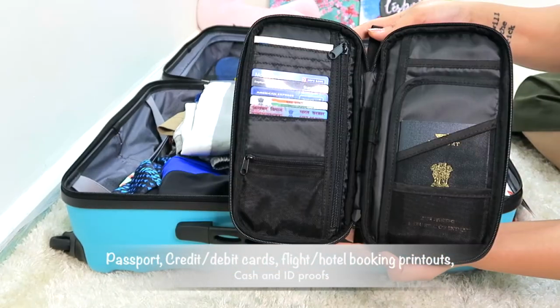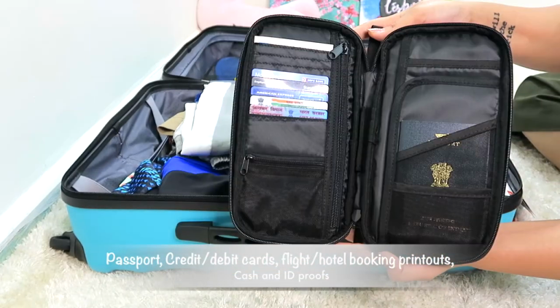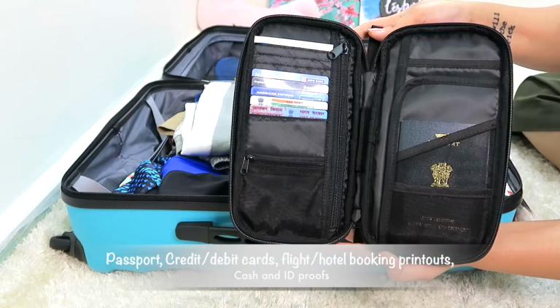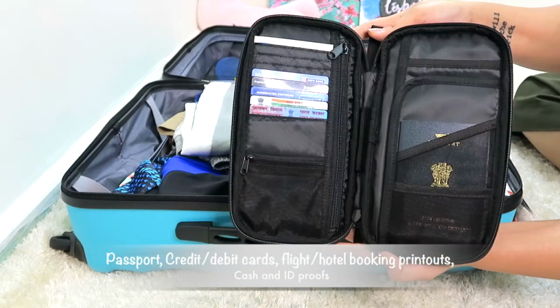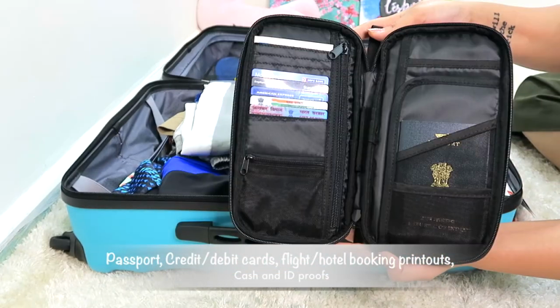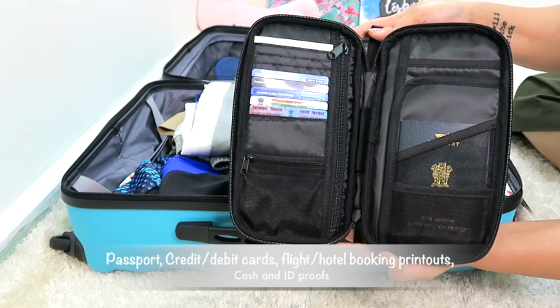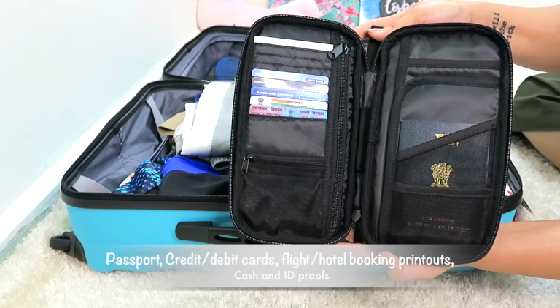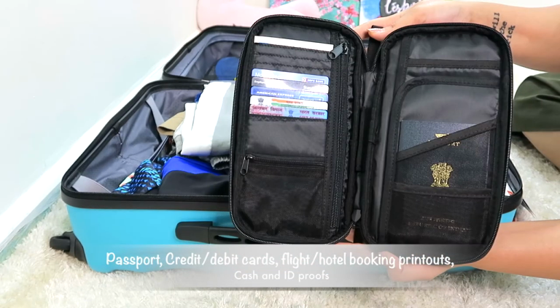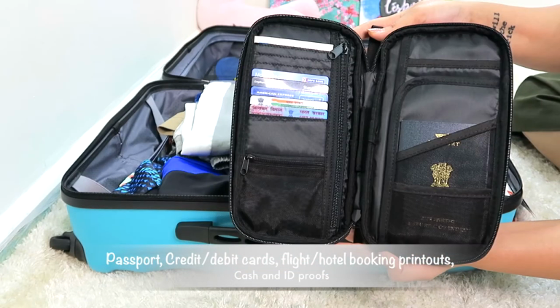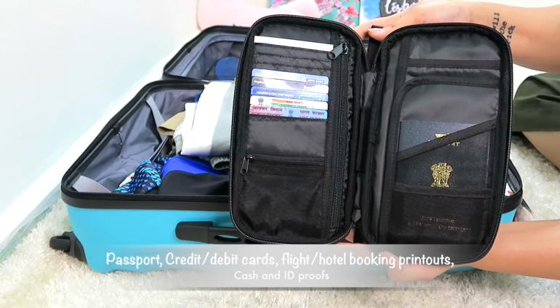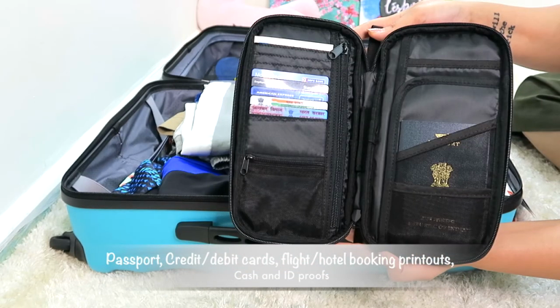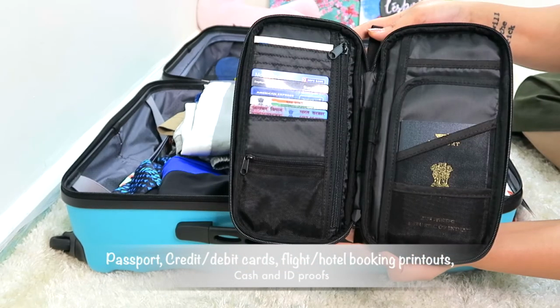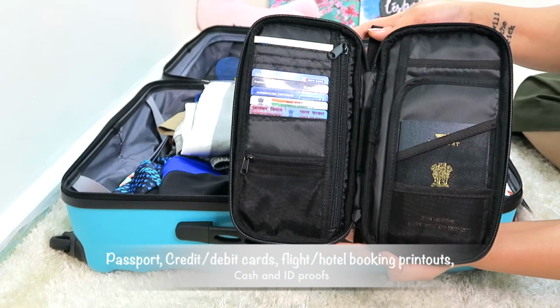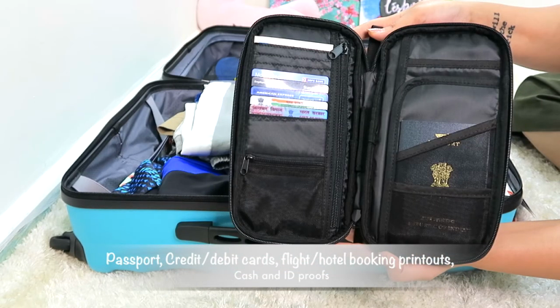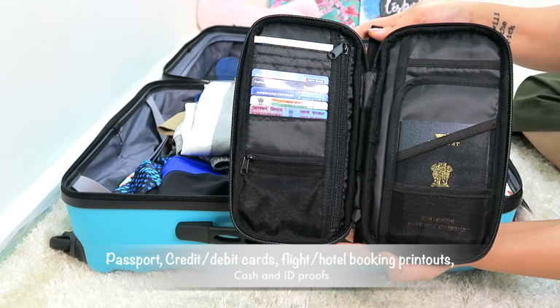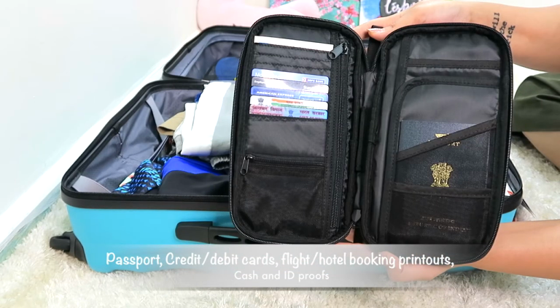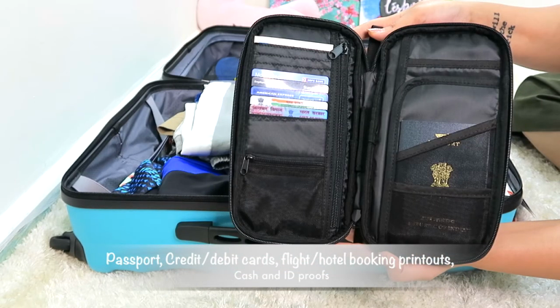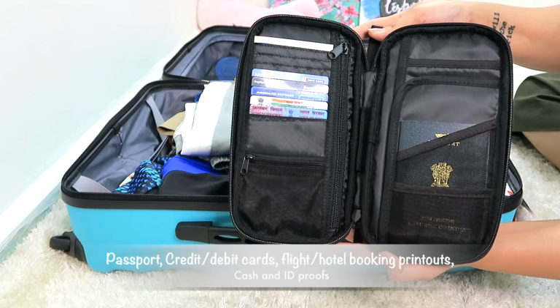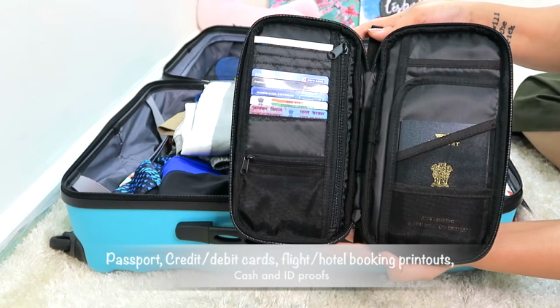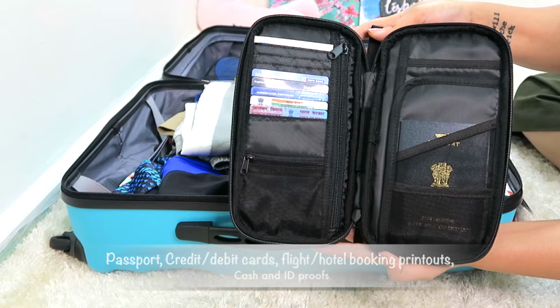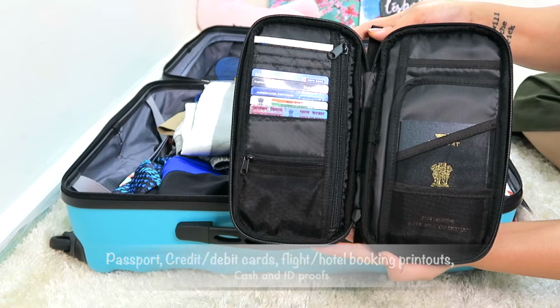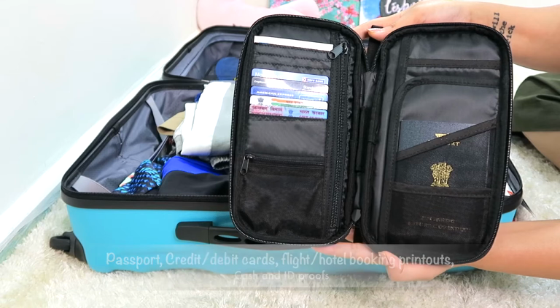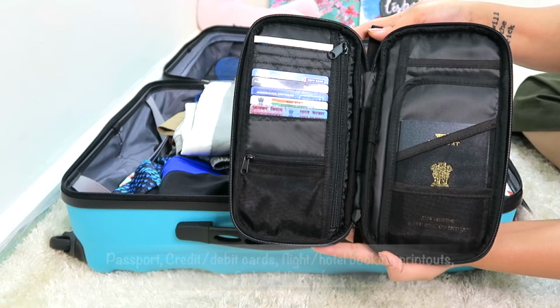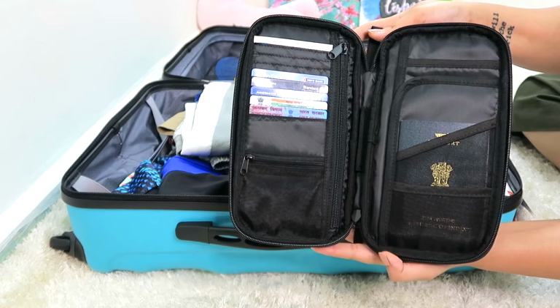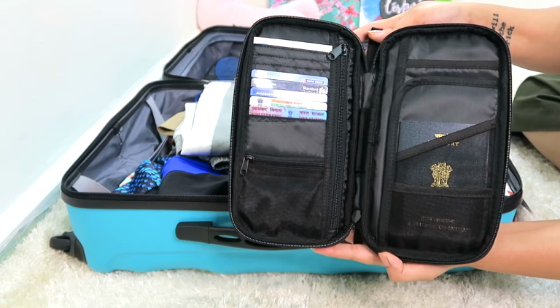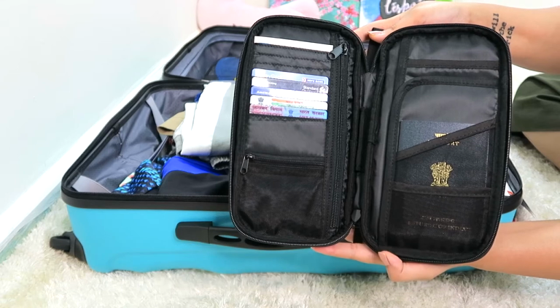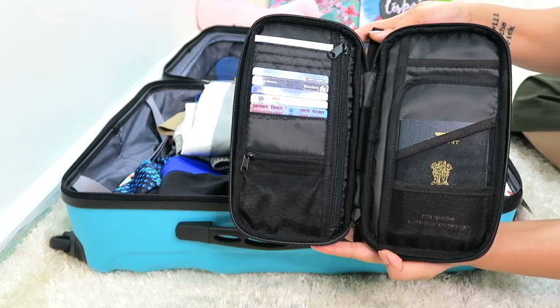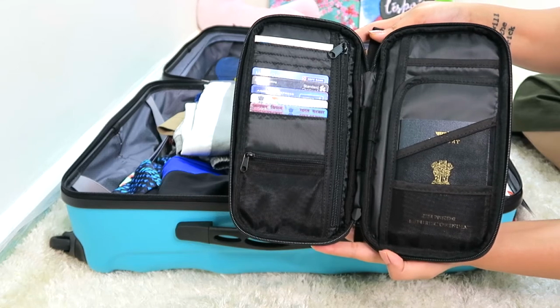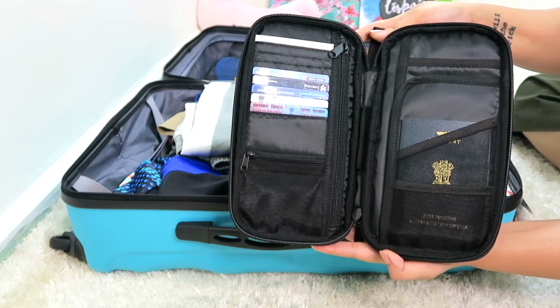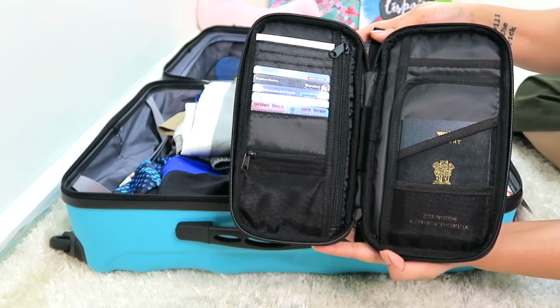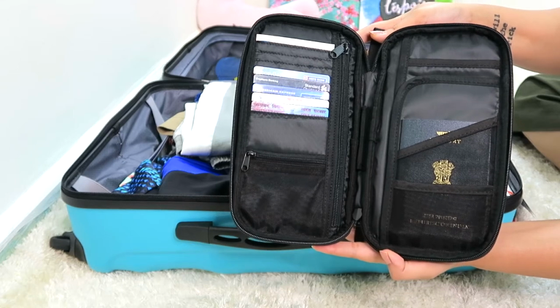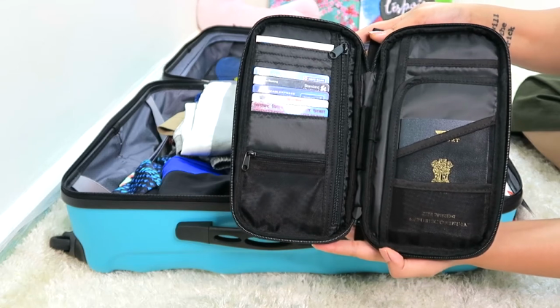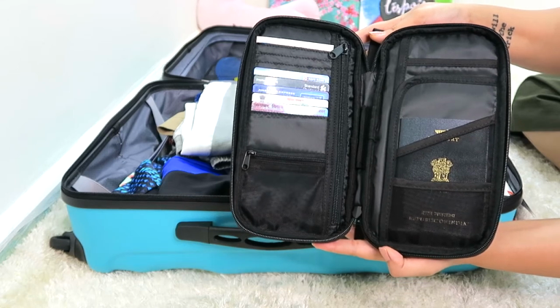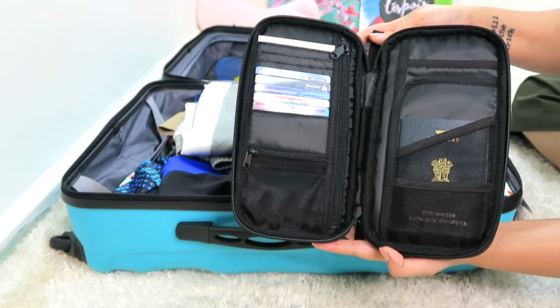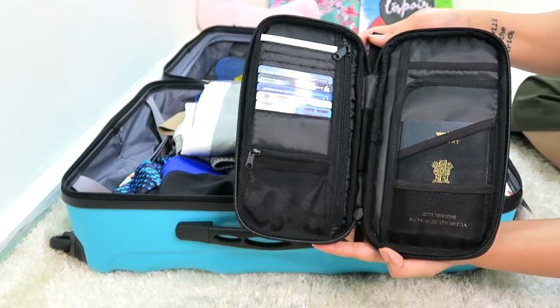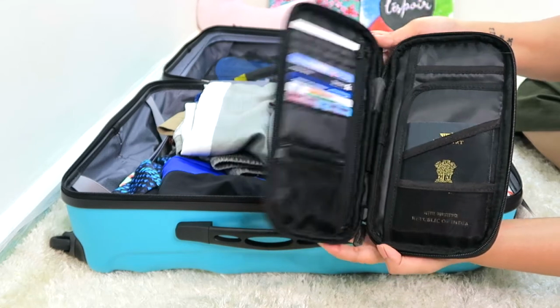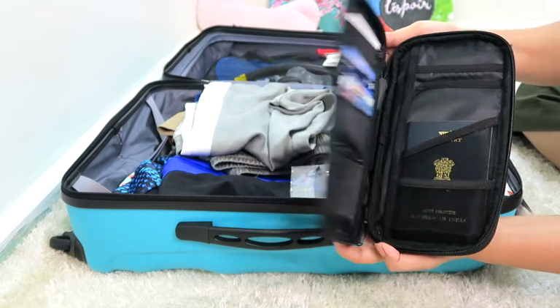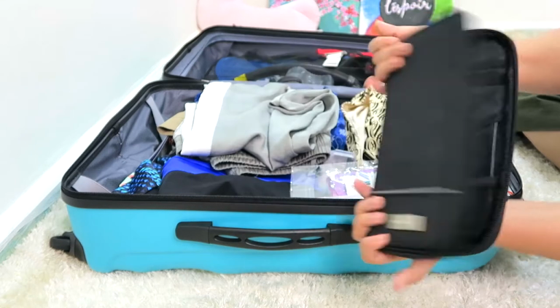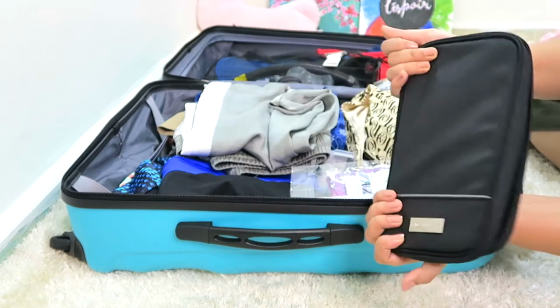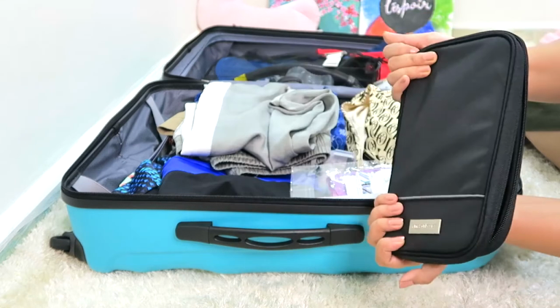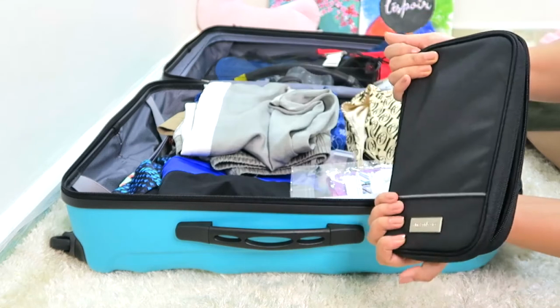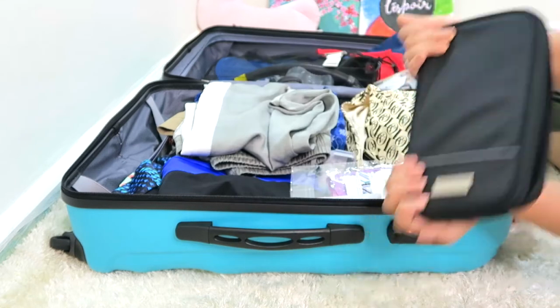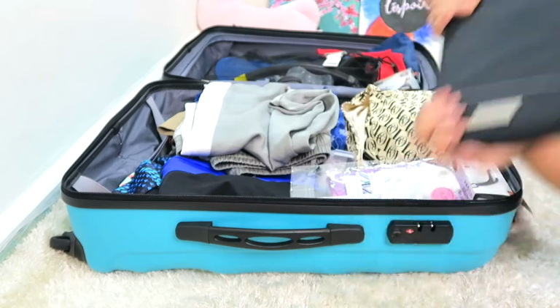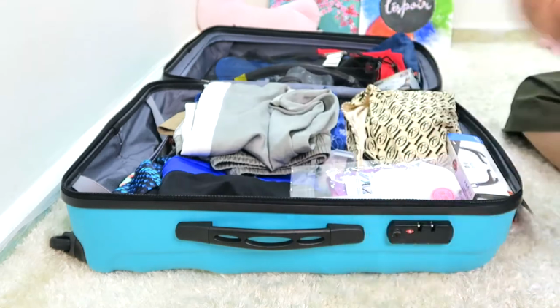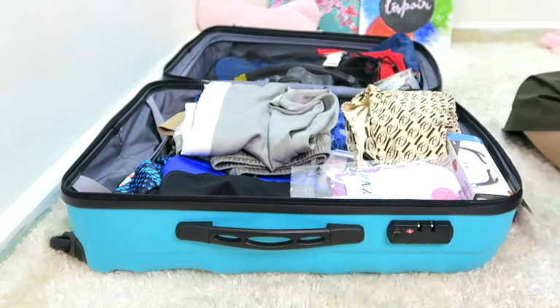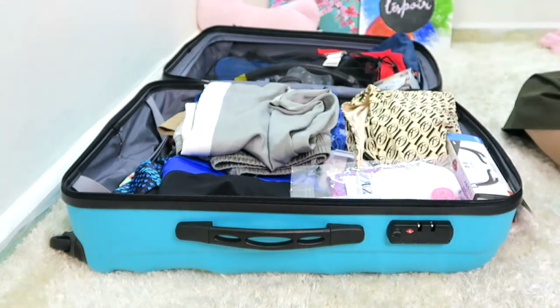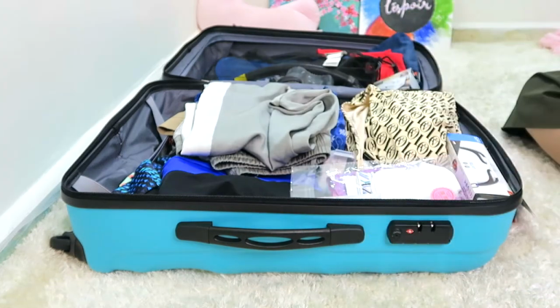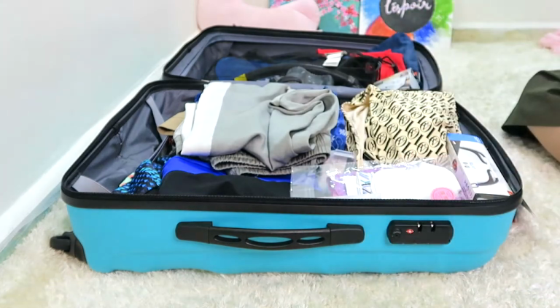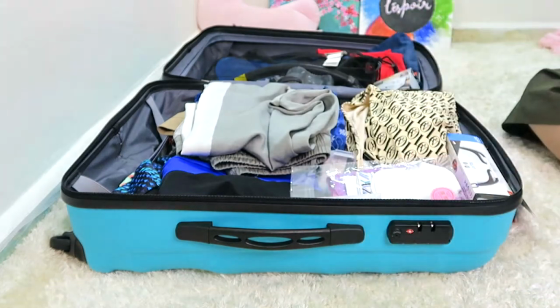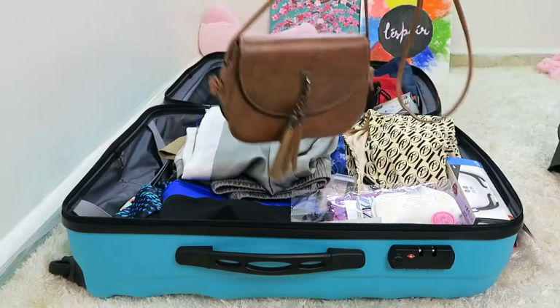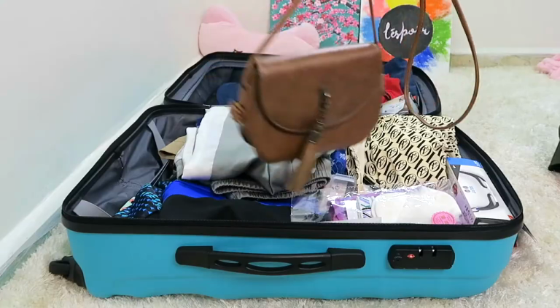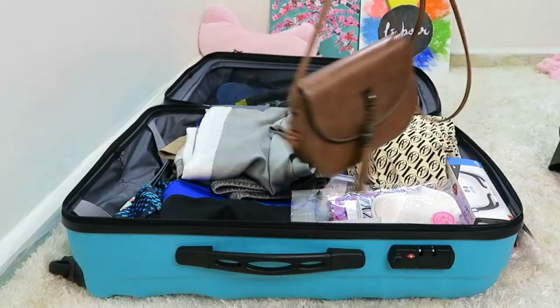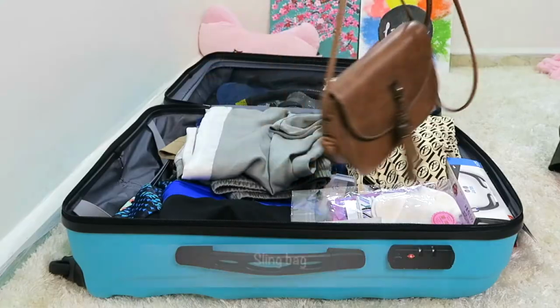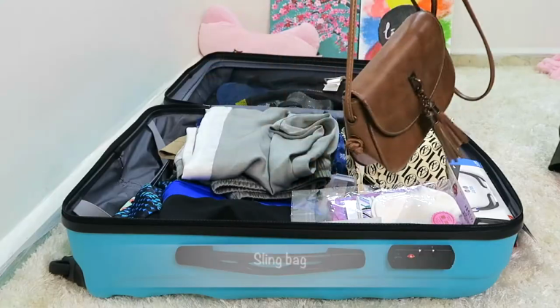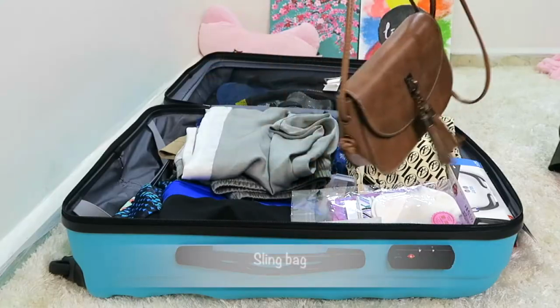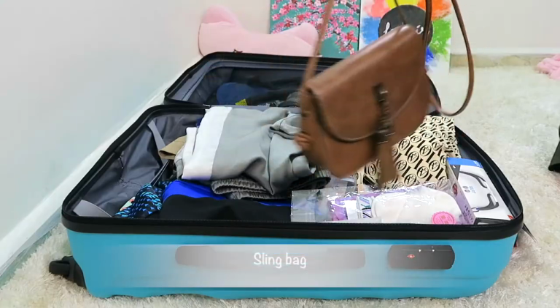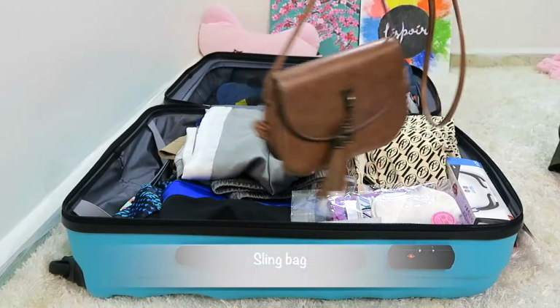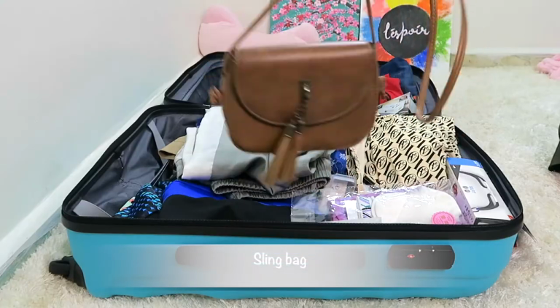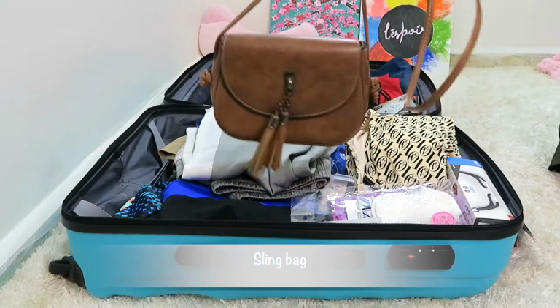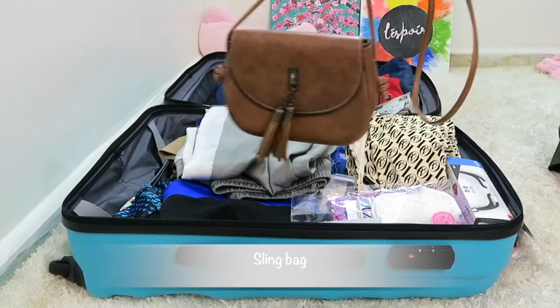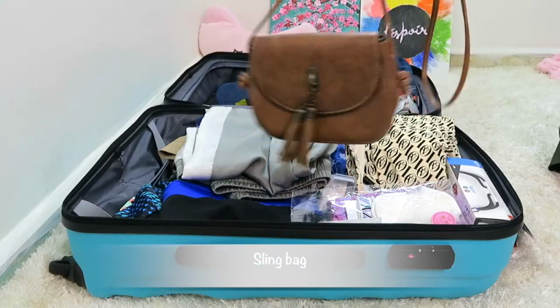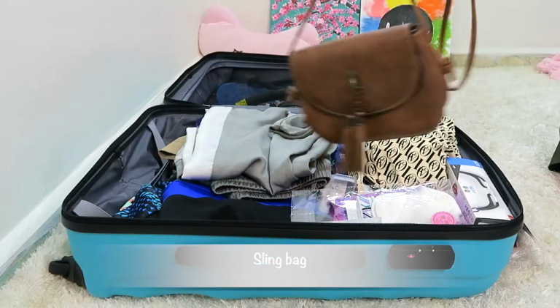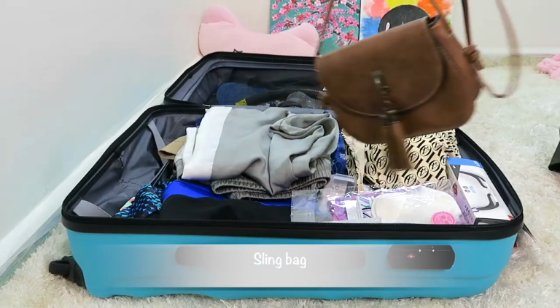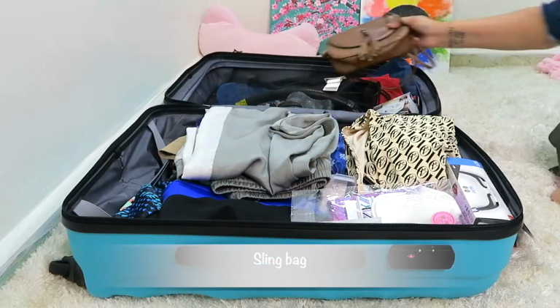Hack number four: always keep your important travel documents in one place. I bought this document organizer from Amazon — it can hold my passport, IDs, cards, and cash all in one place.